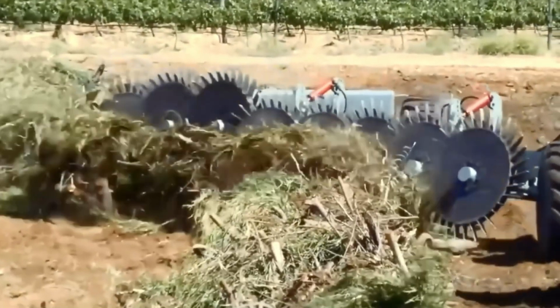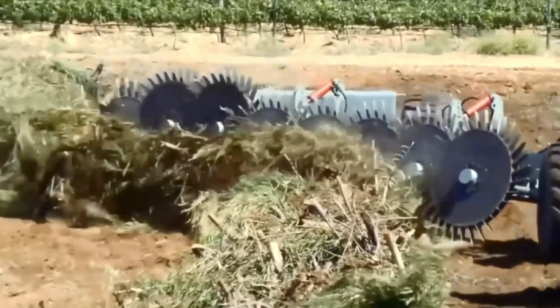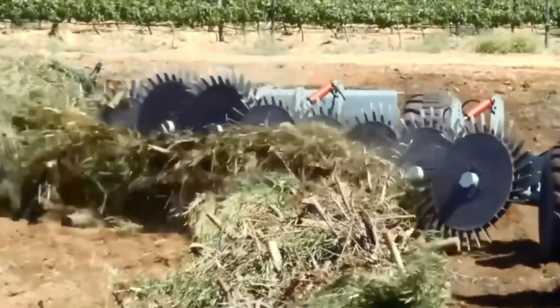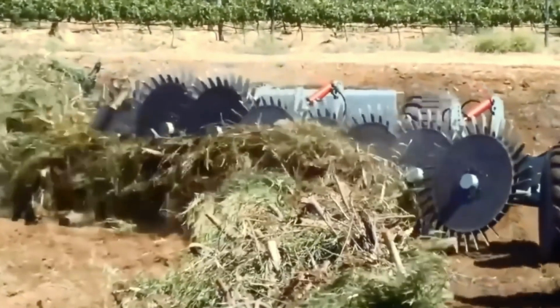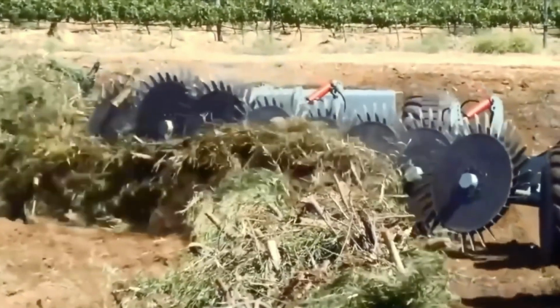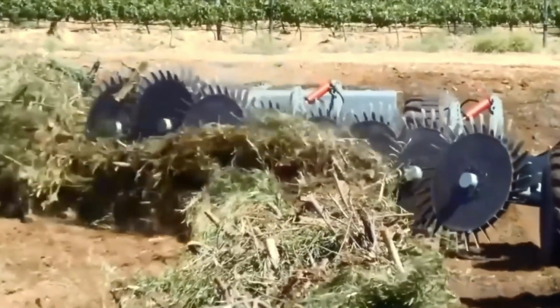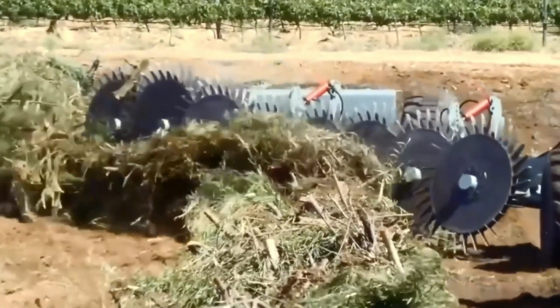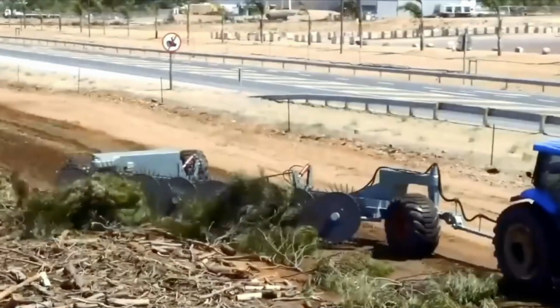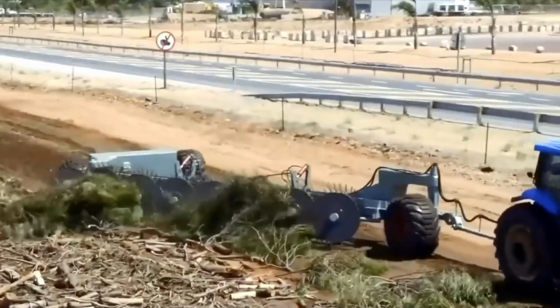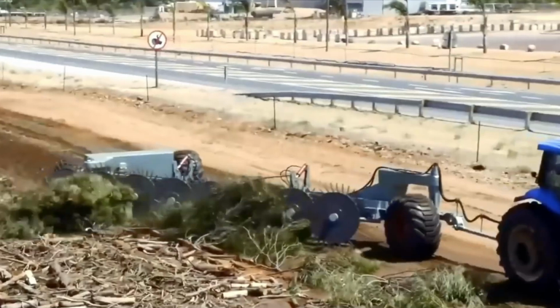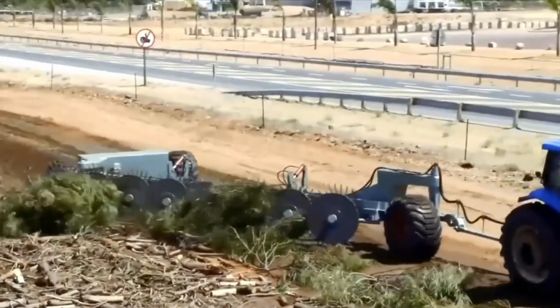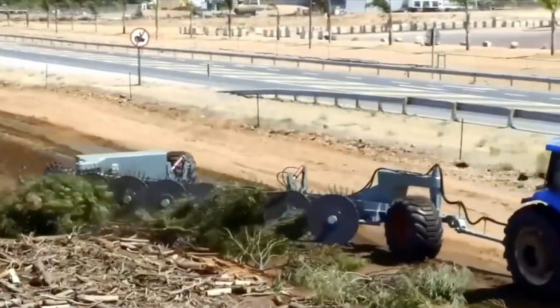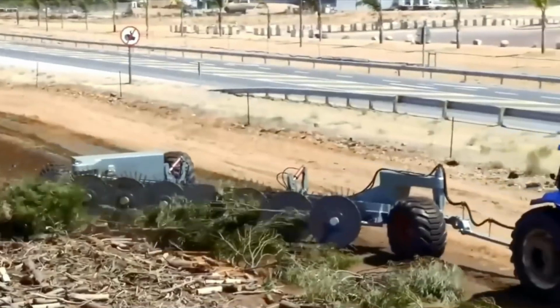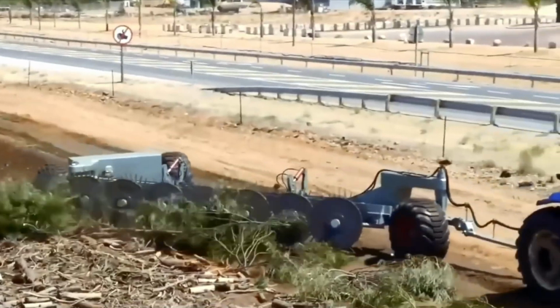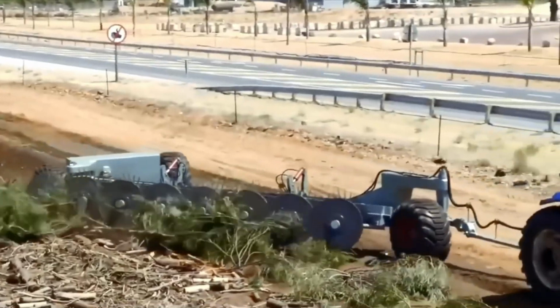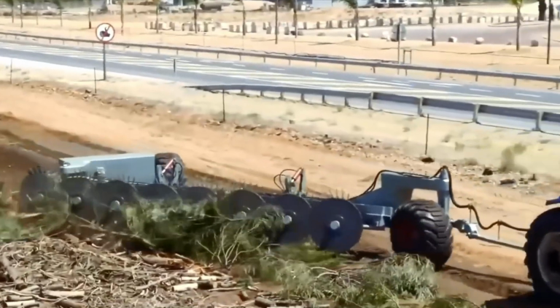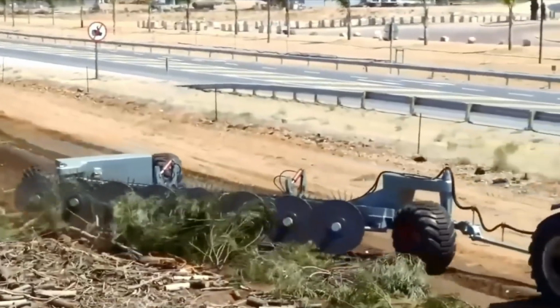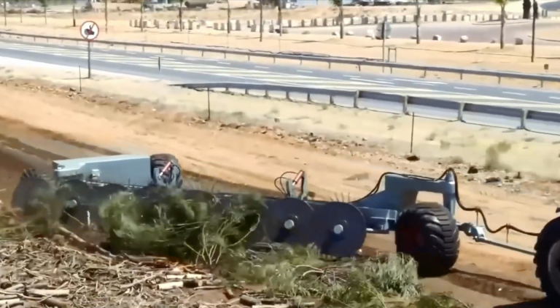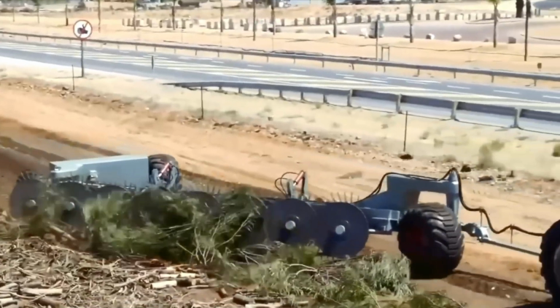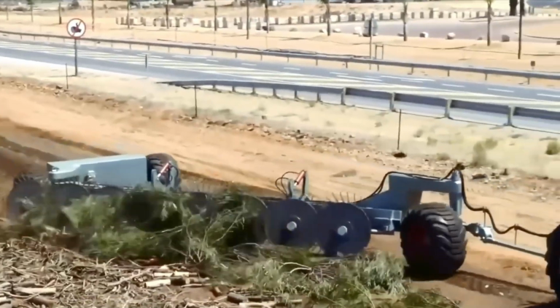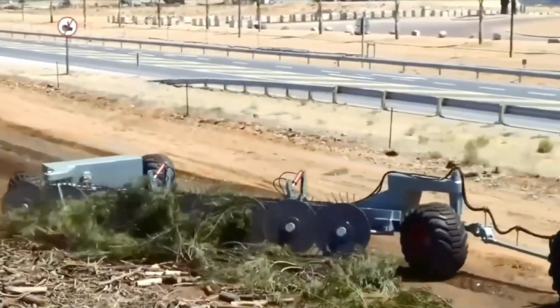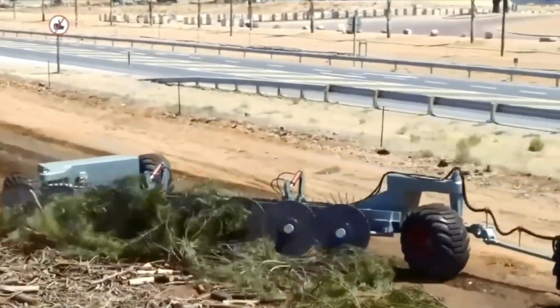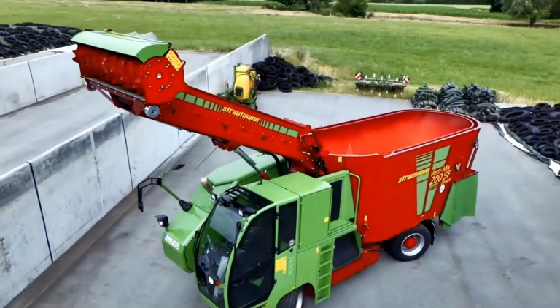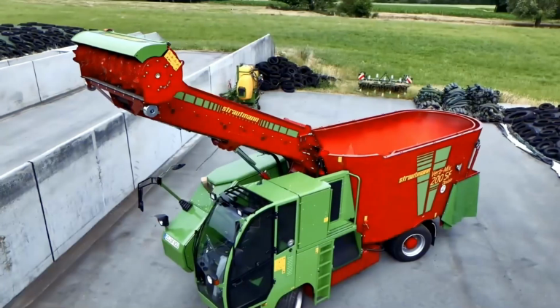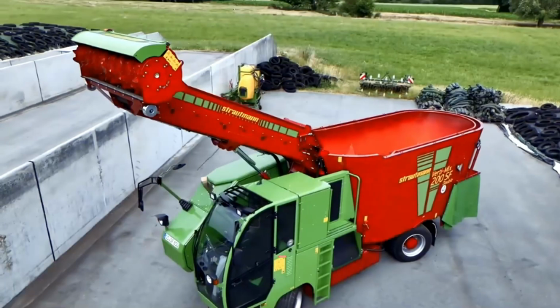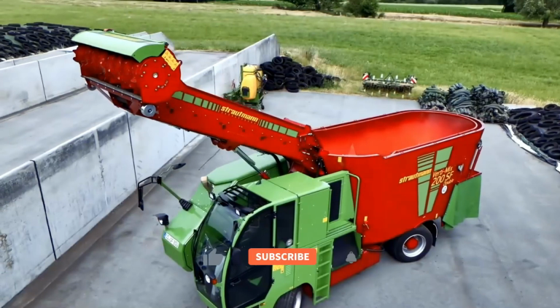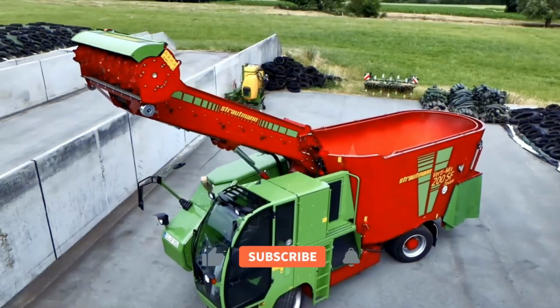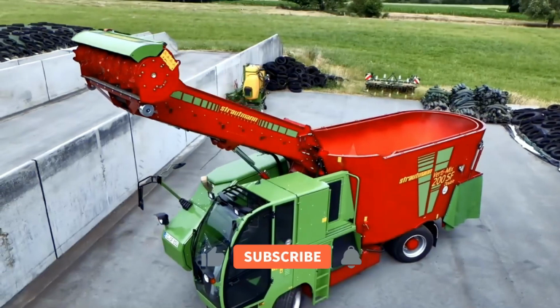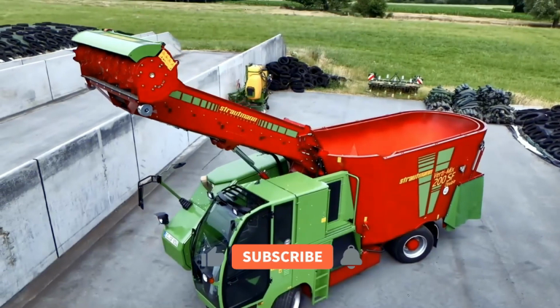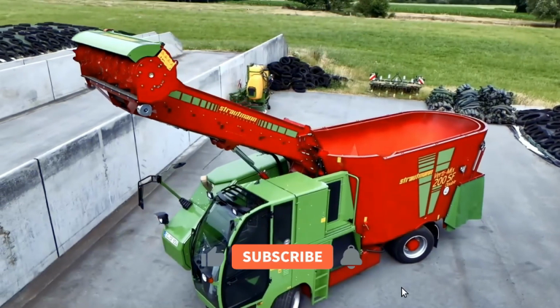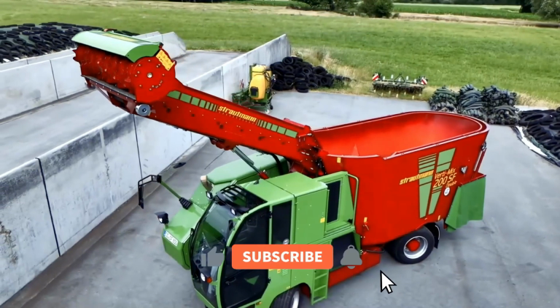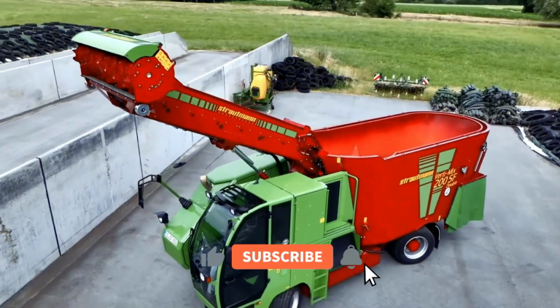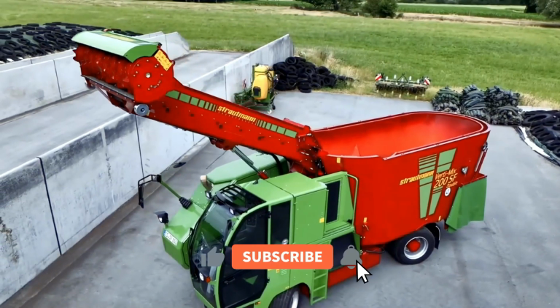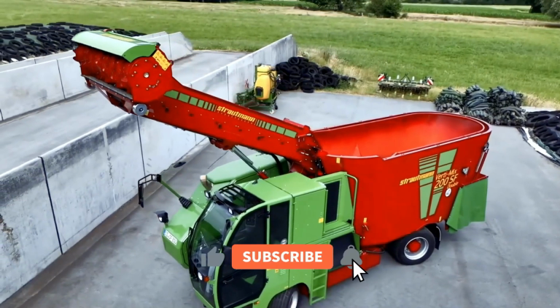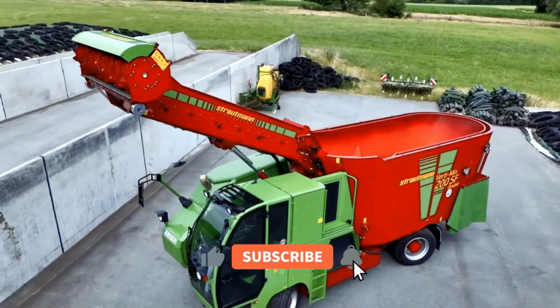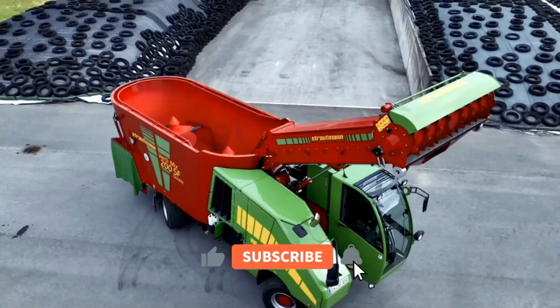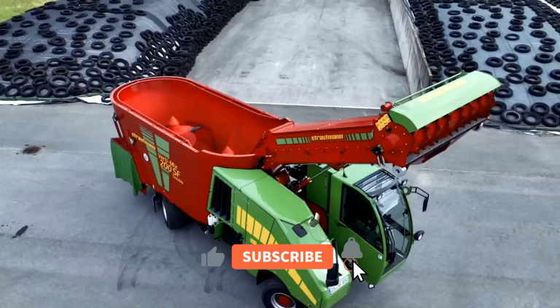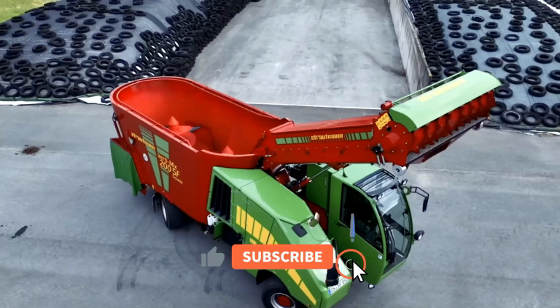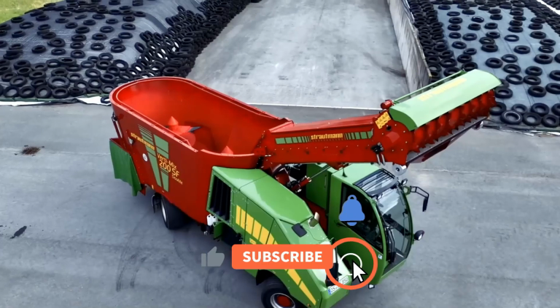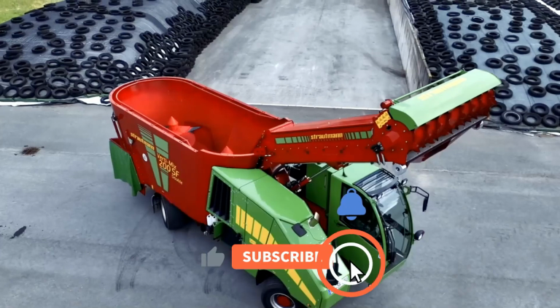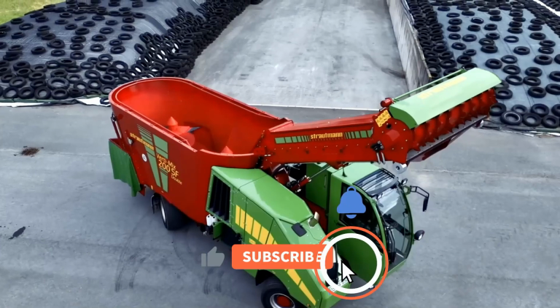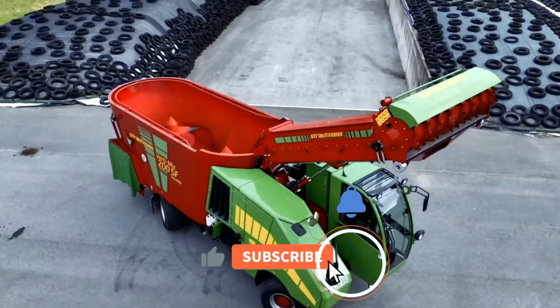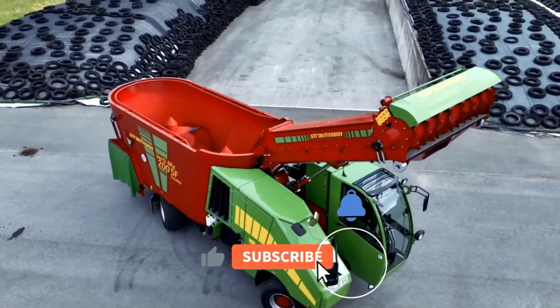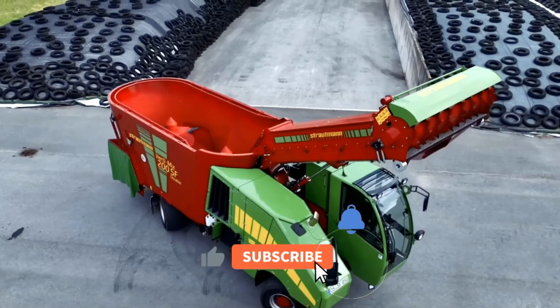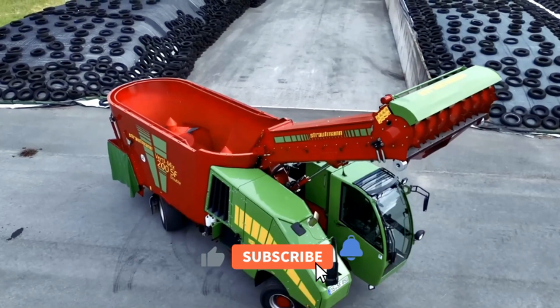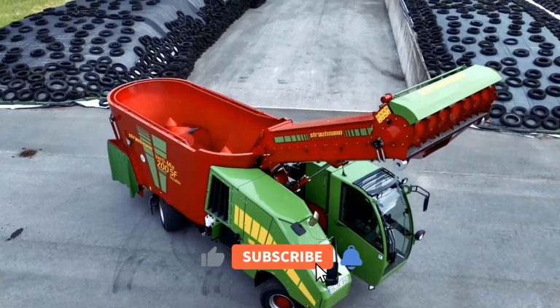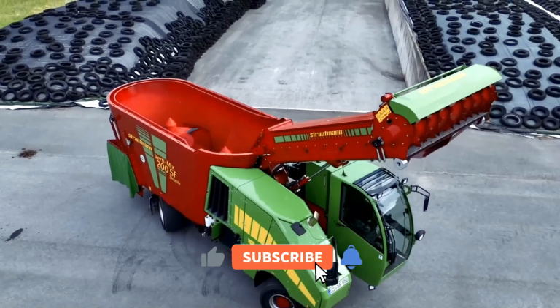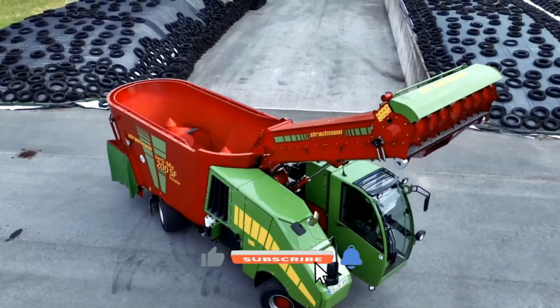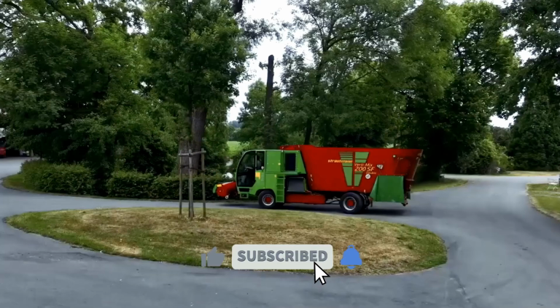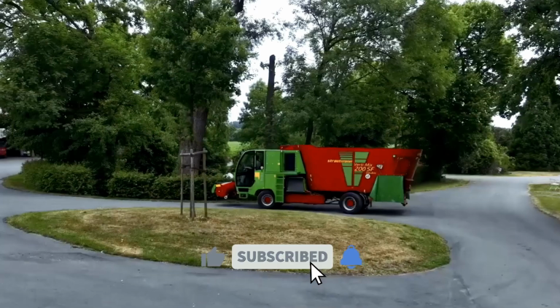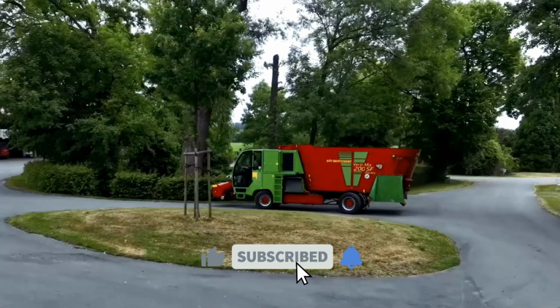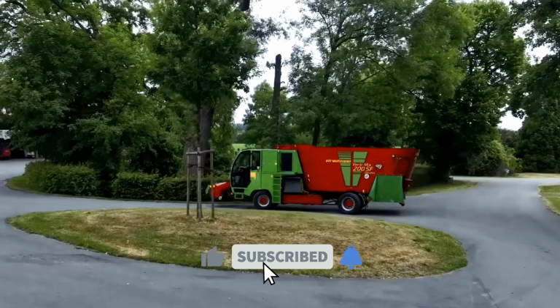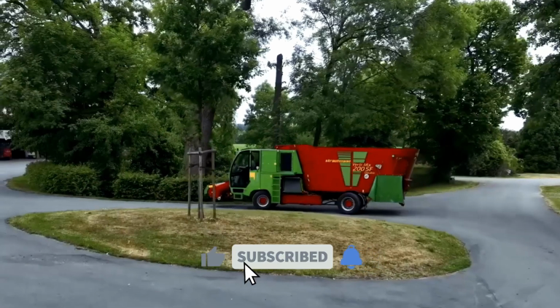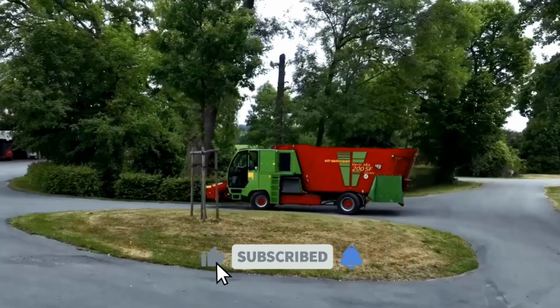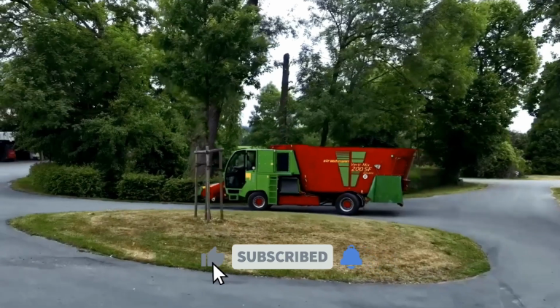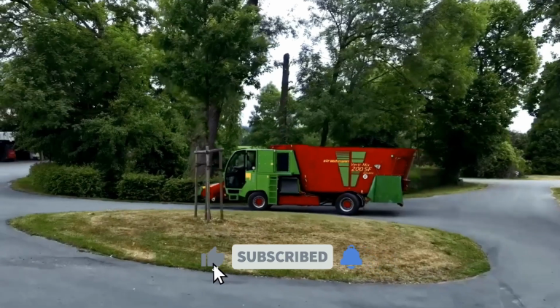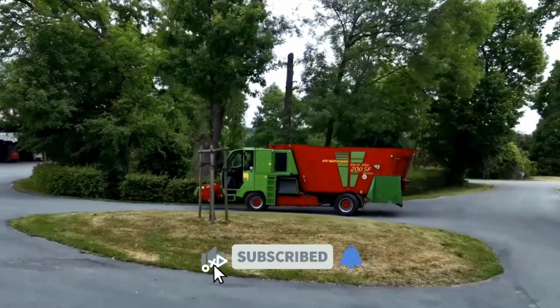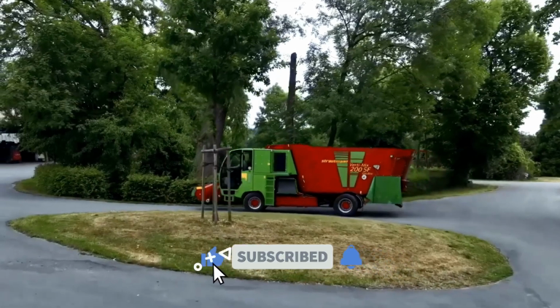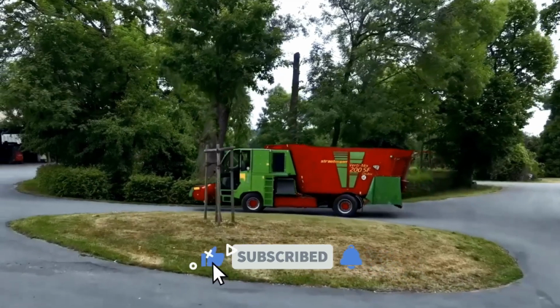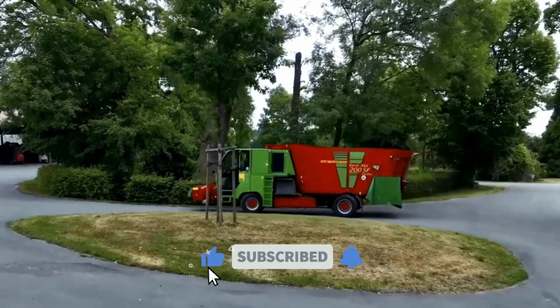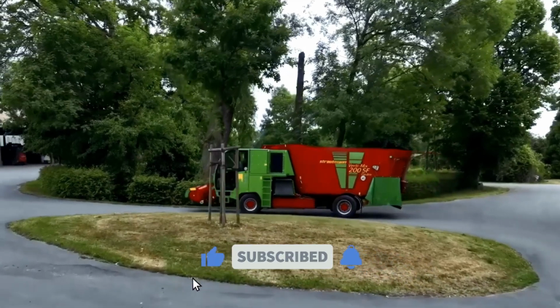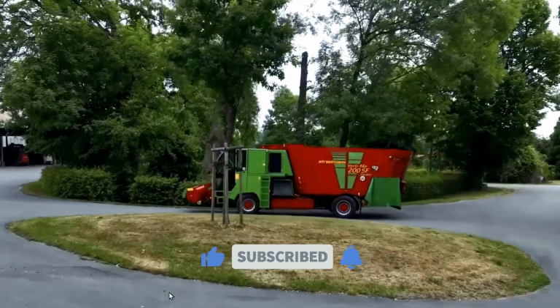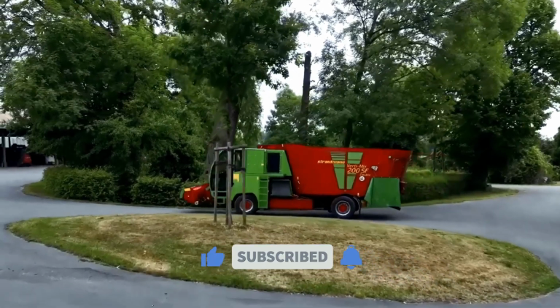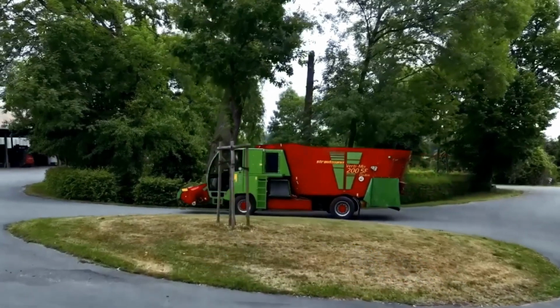That's all the amazing machines for today. Thank you for watching — don't forget to subscribe and click the bell icon. See you next time.